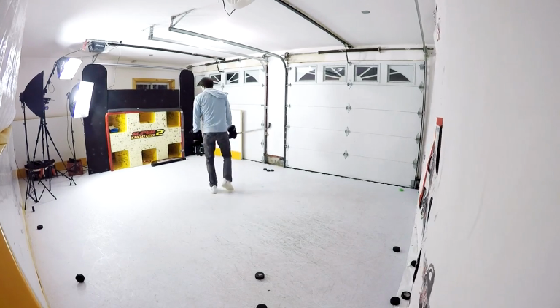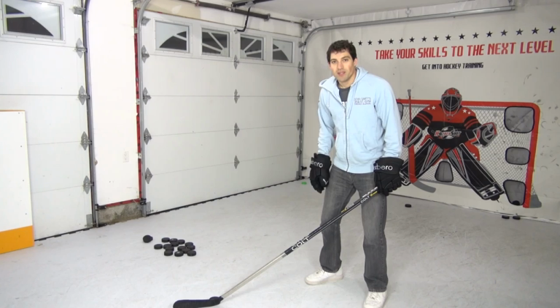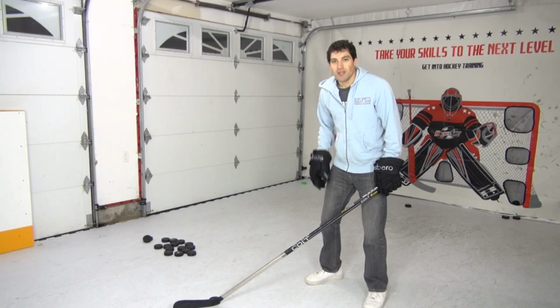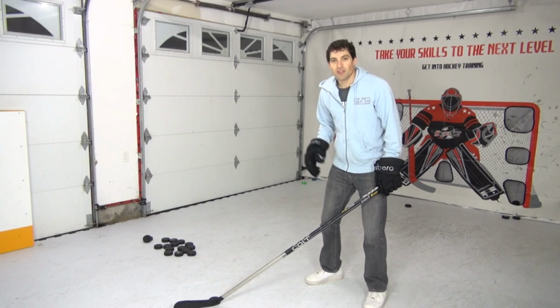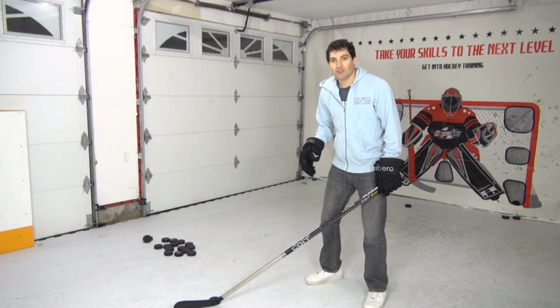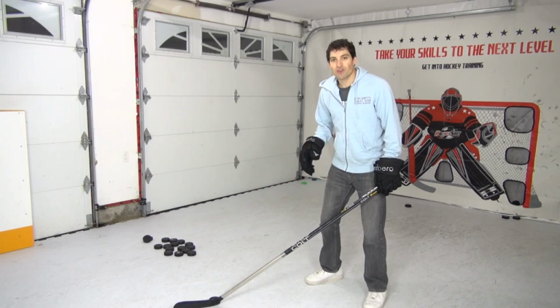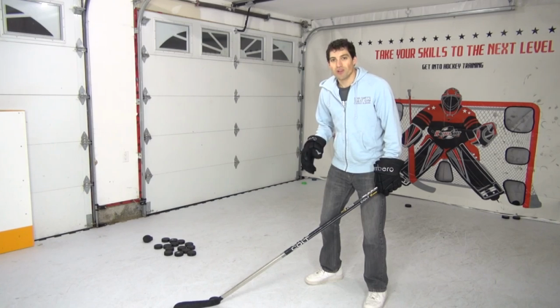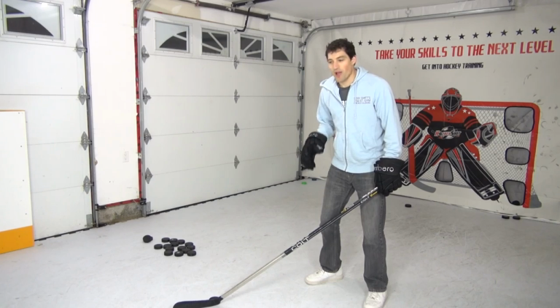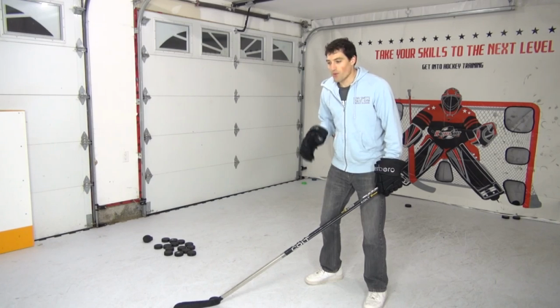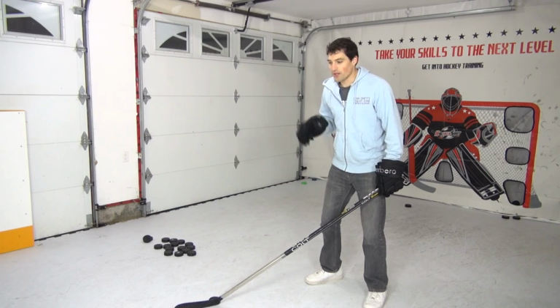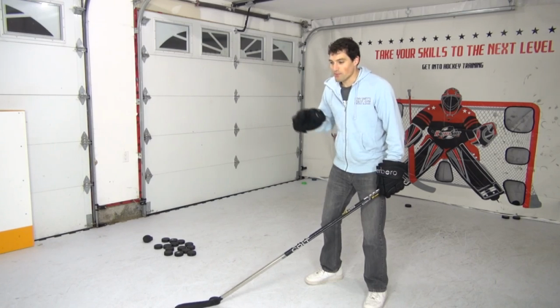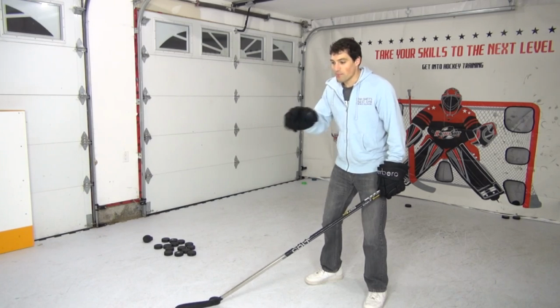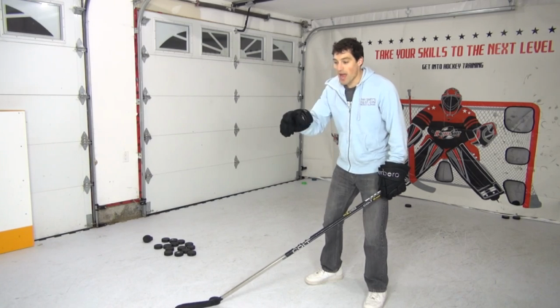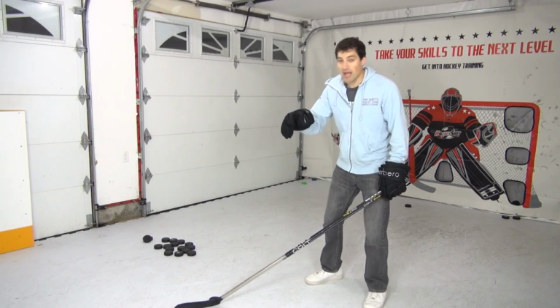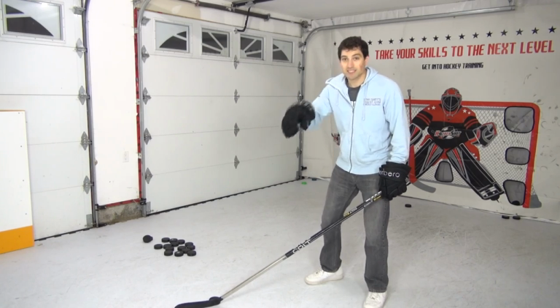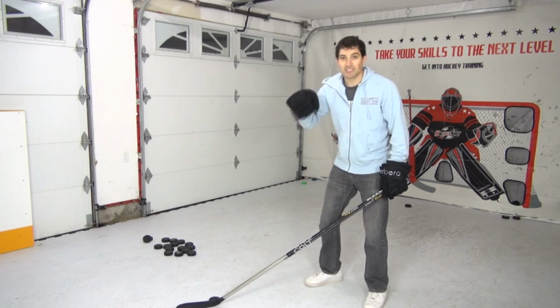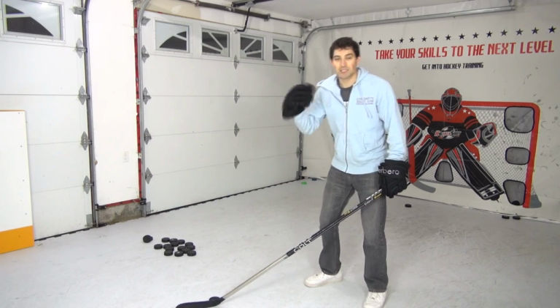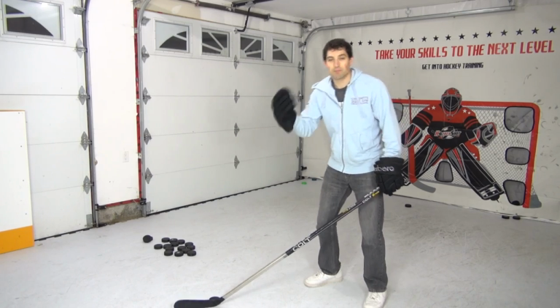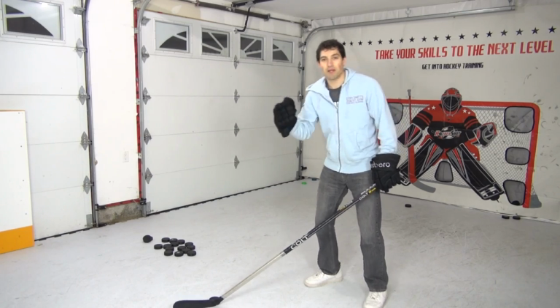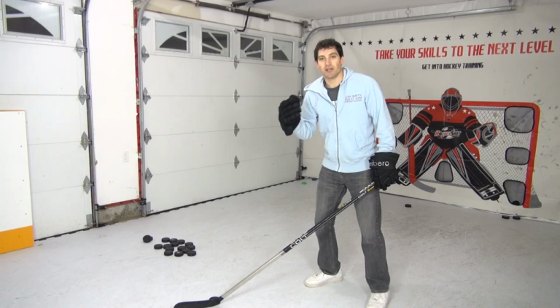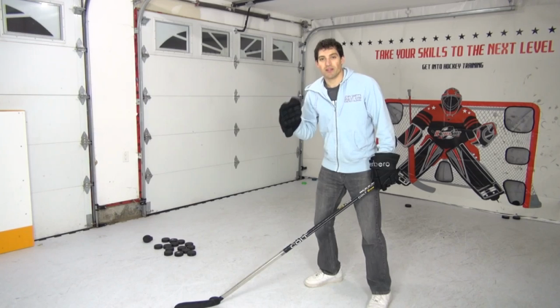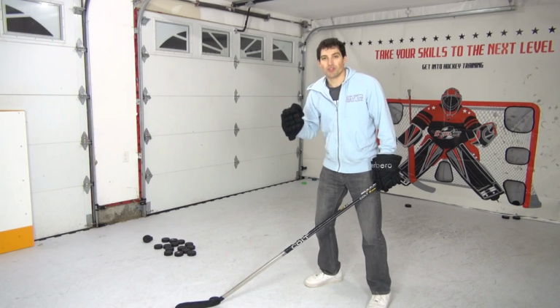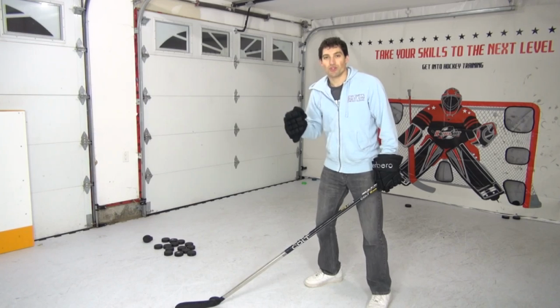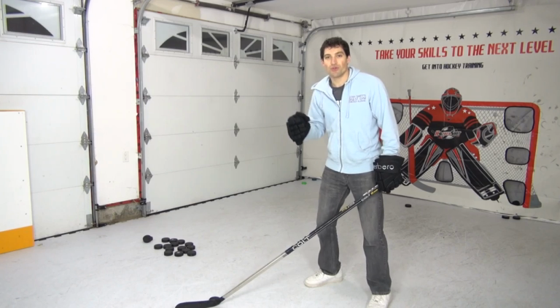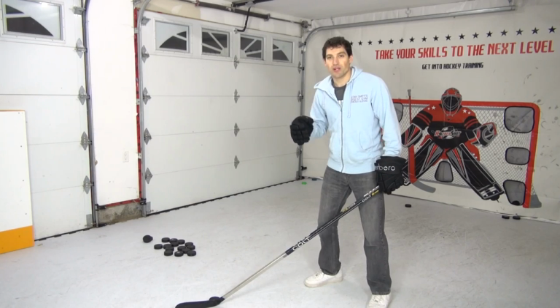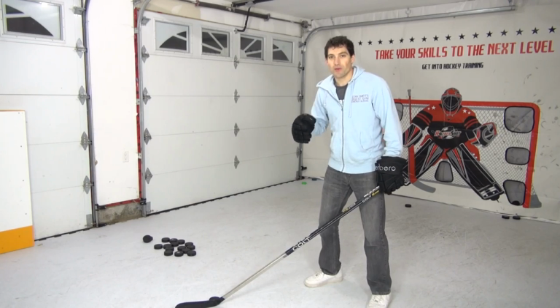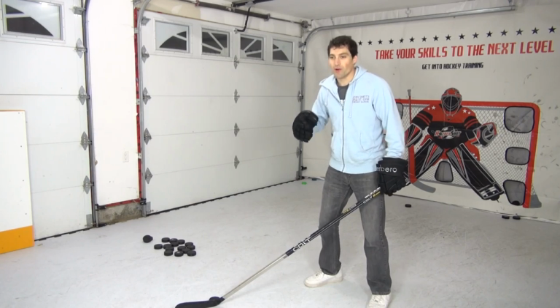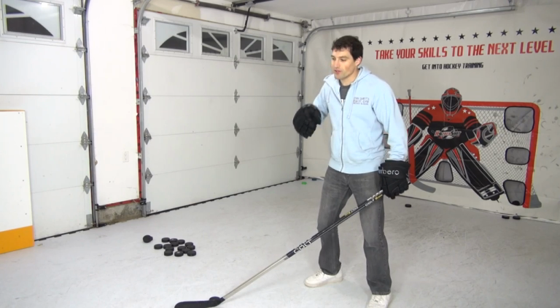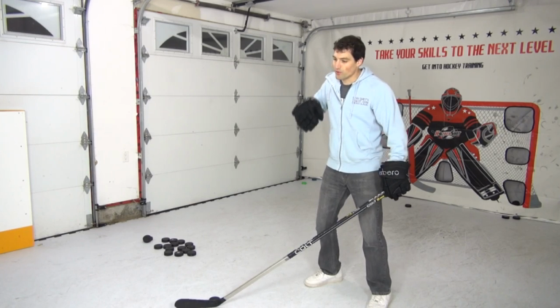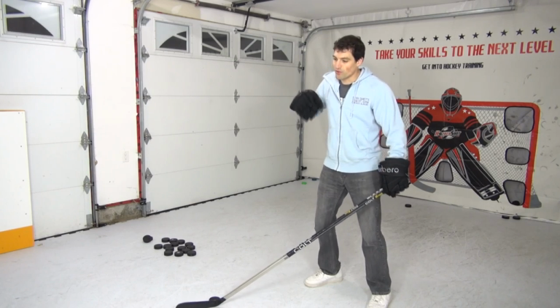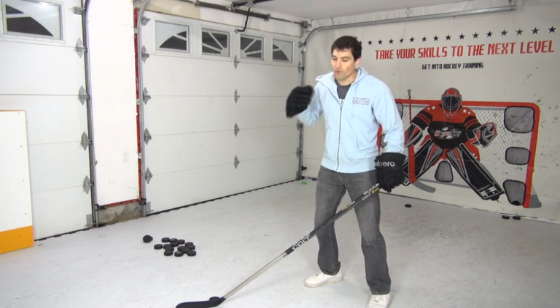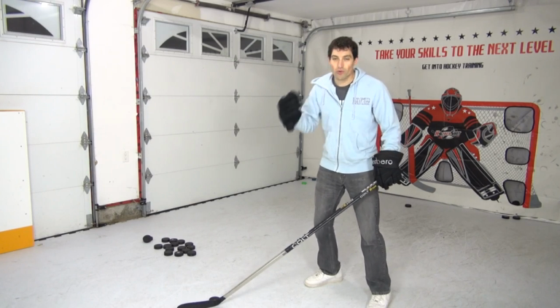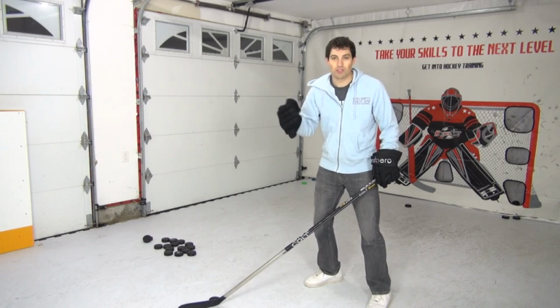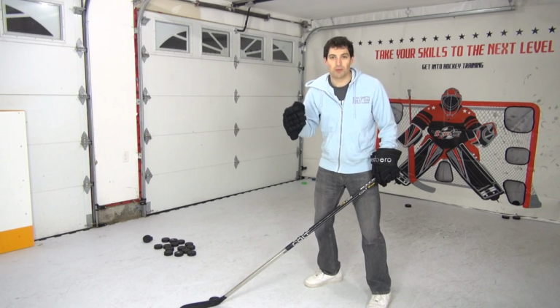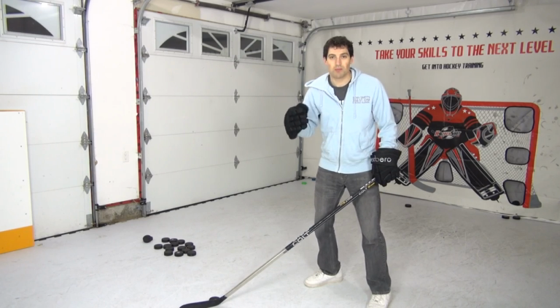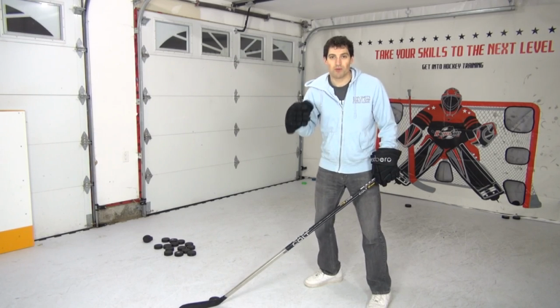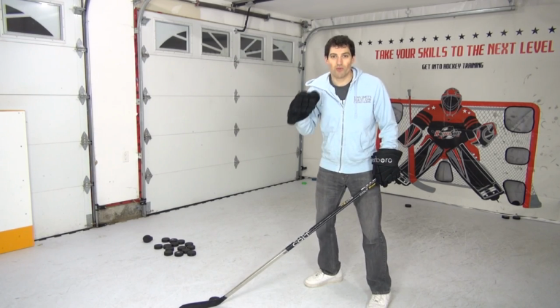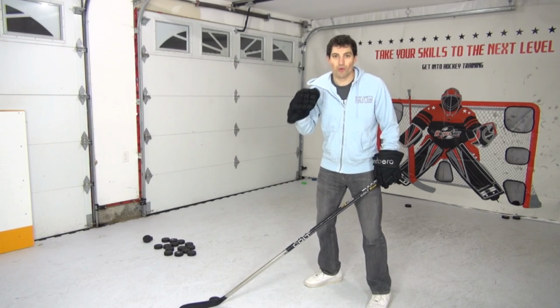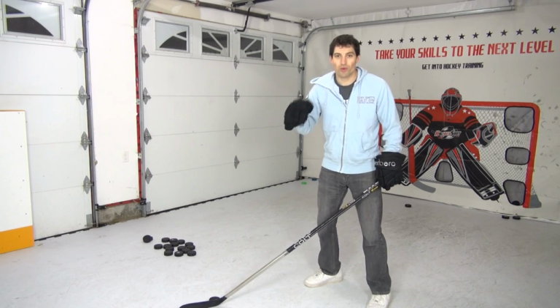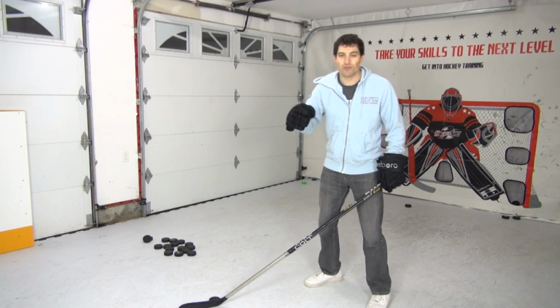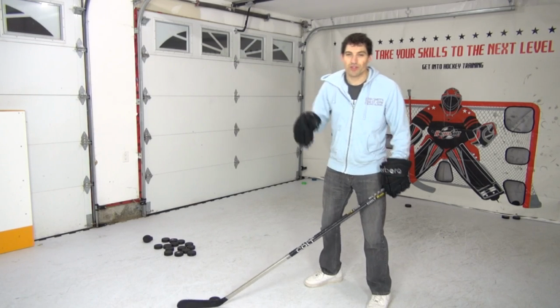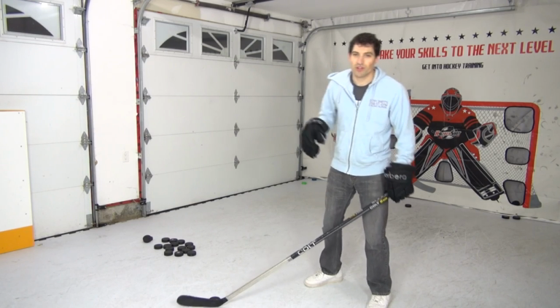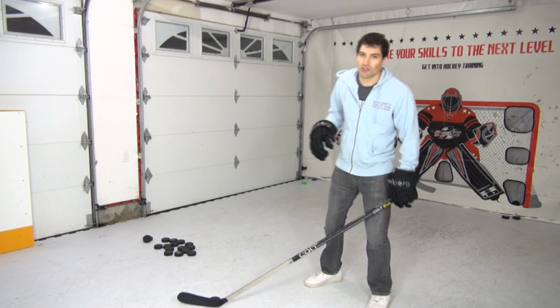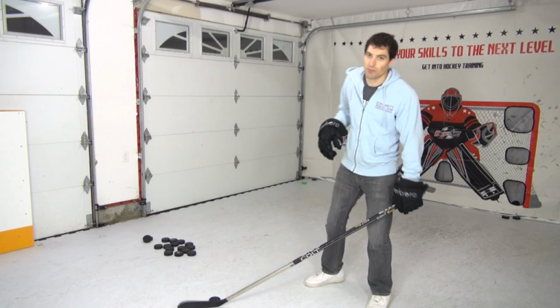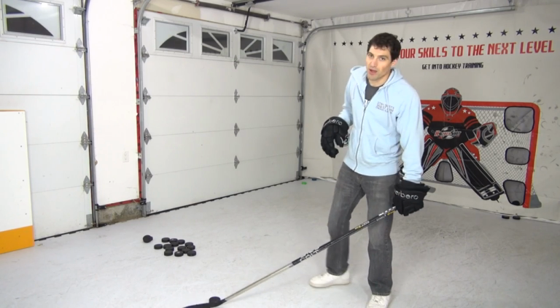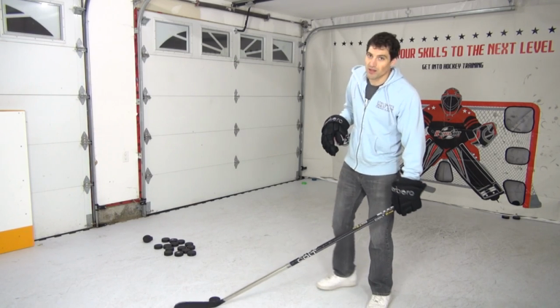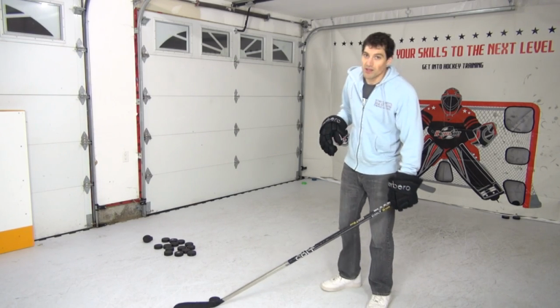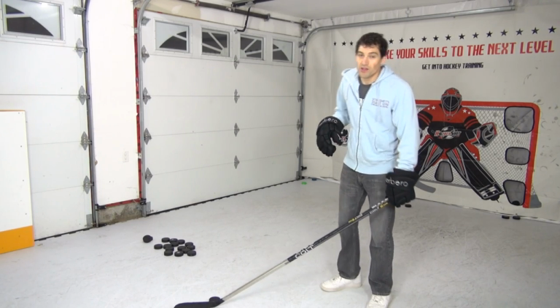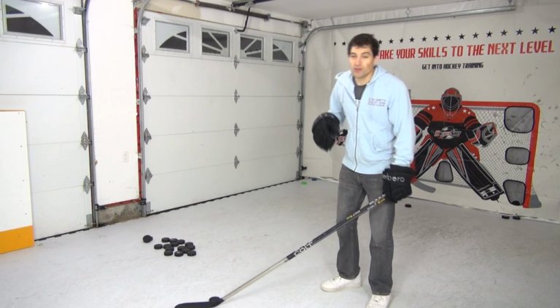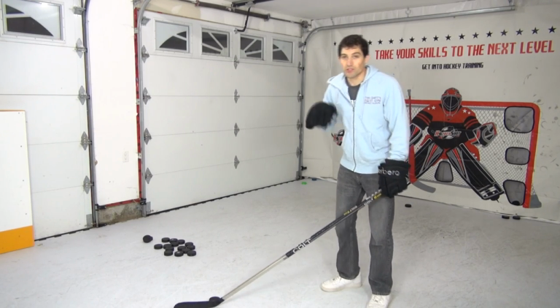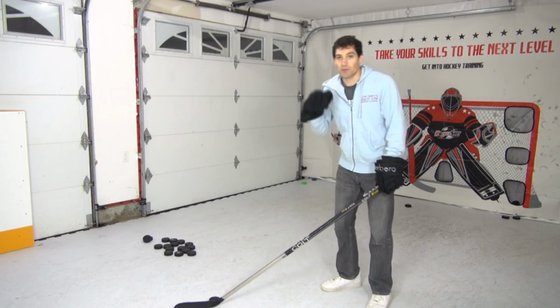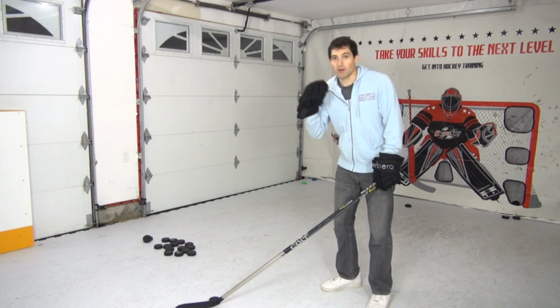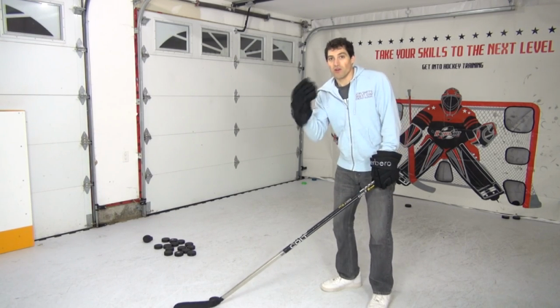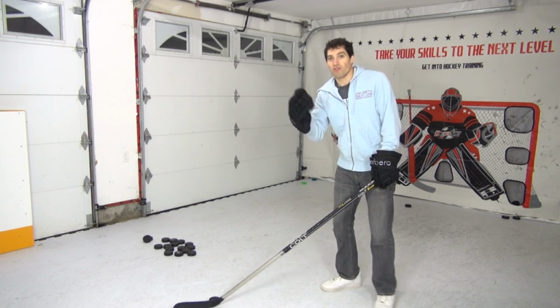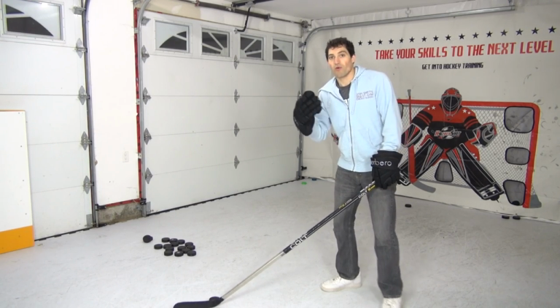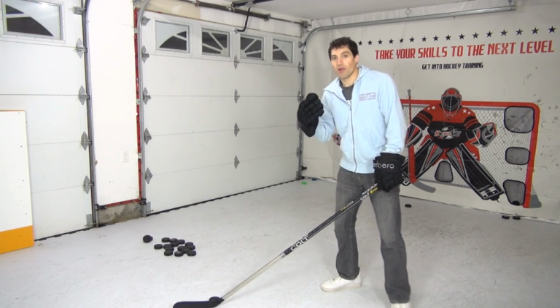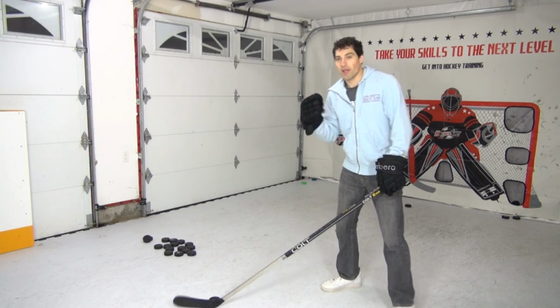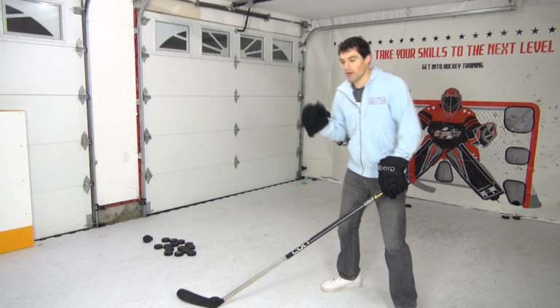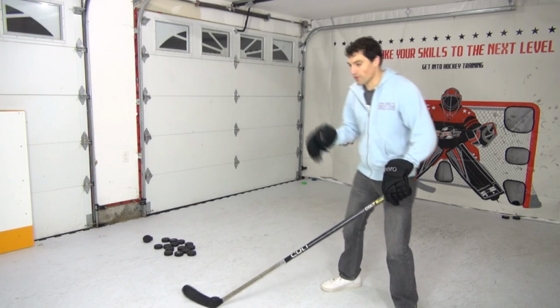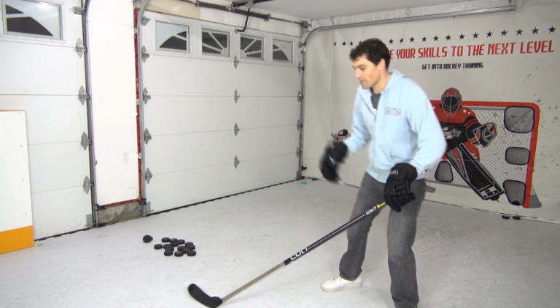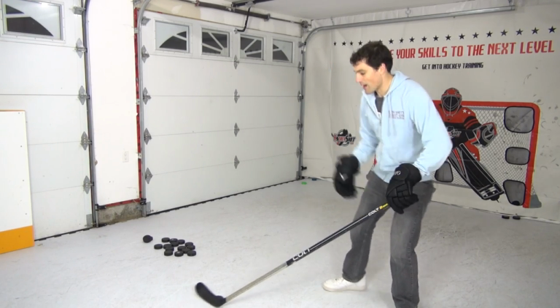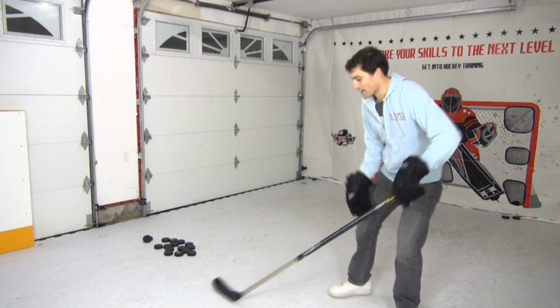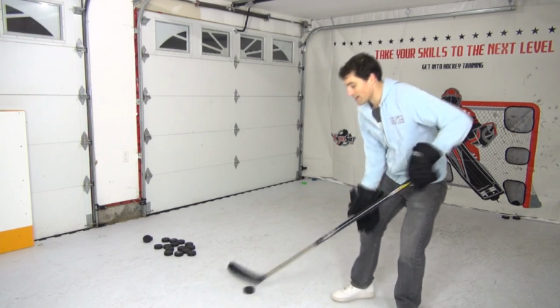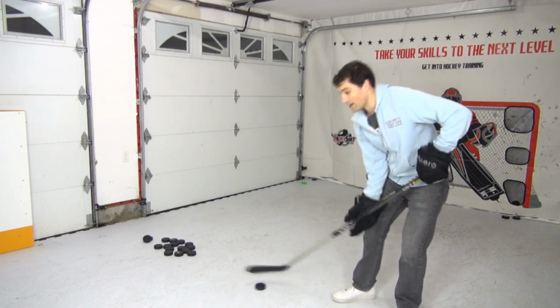In this drill I want you to pass, spin and shoot, and I want you to do a full spin before you even touch the puck. You can spin forehand or backhand.